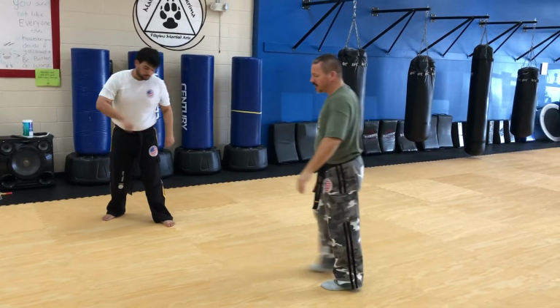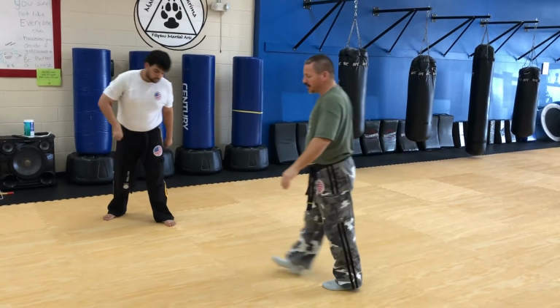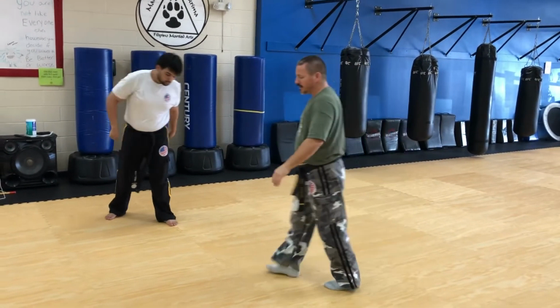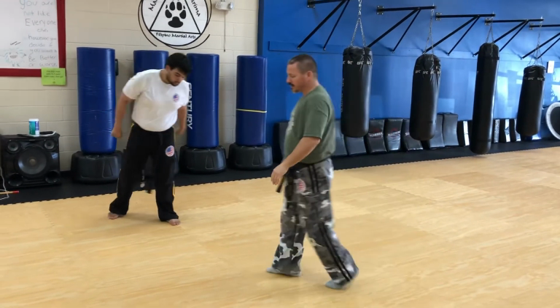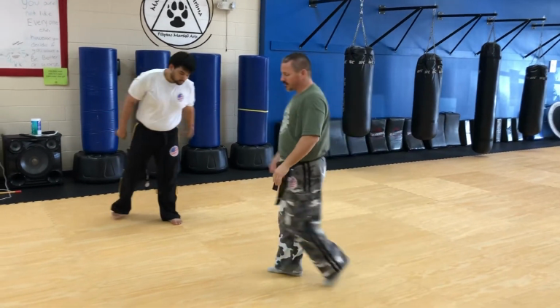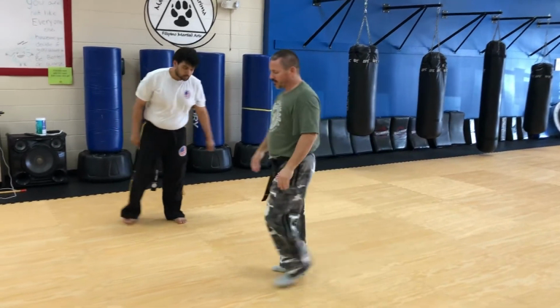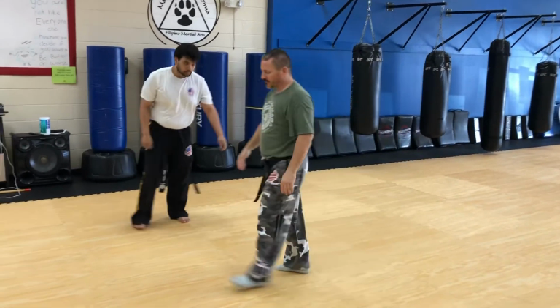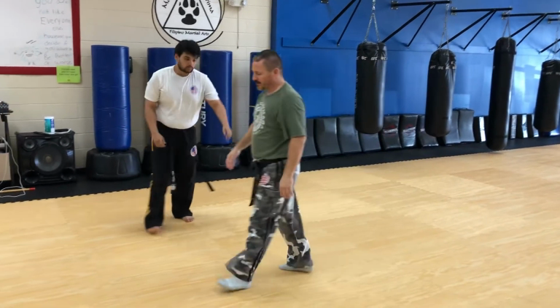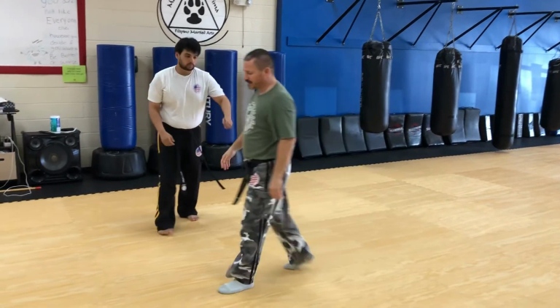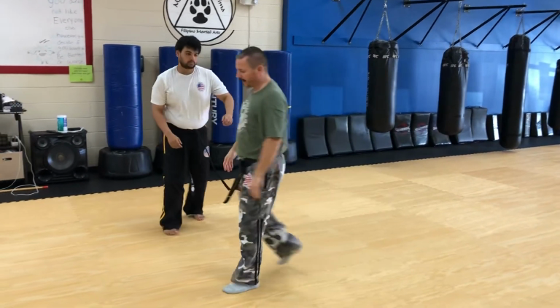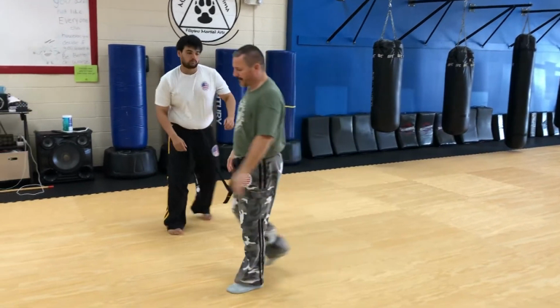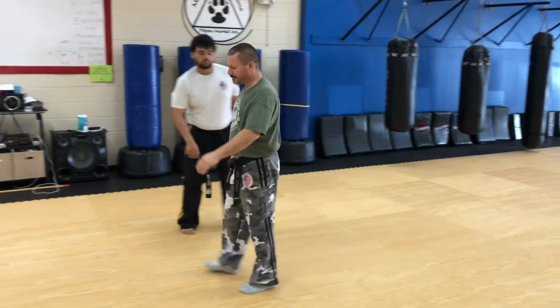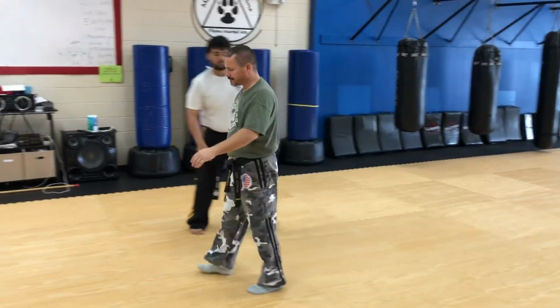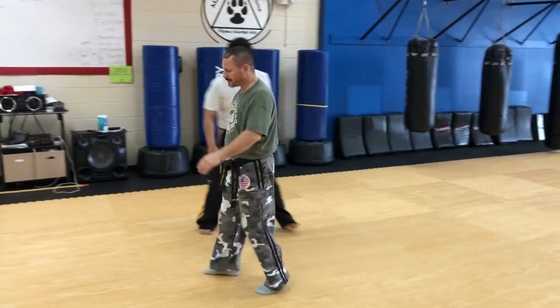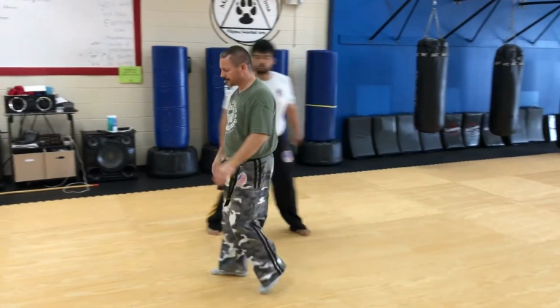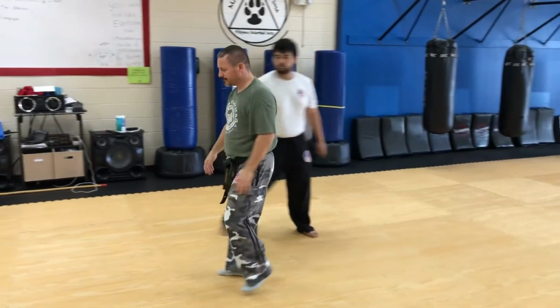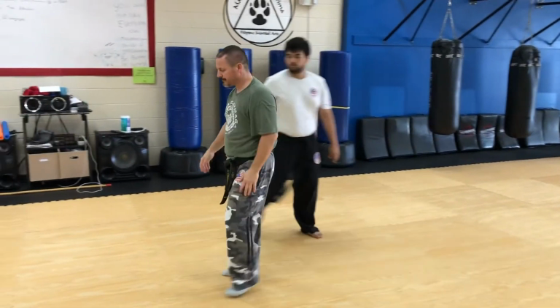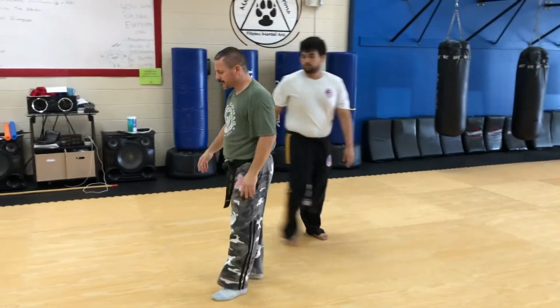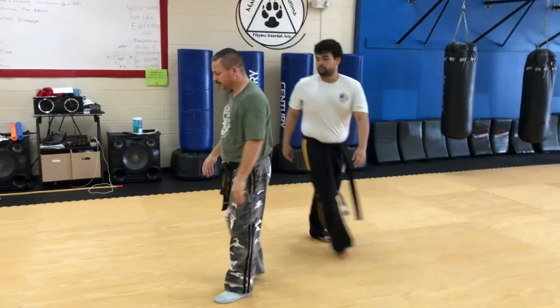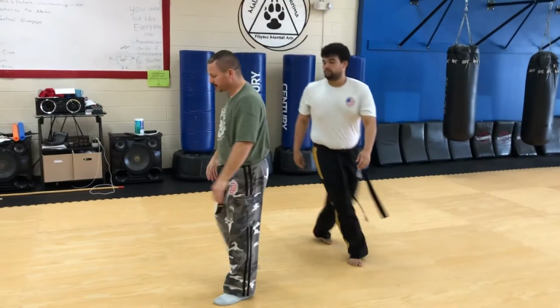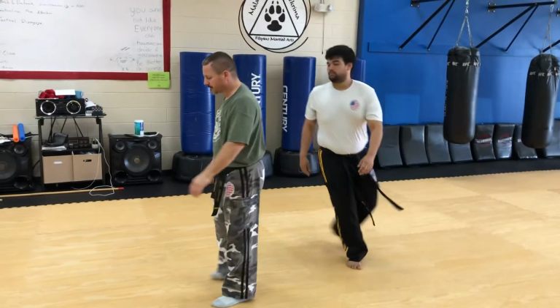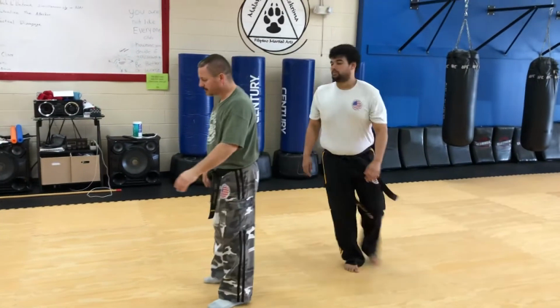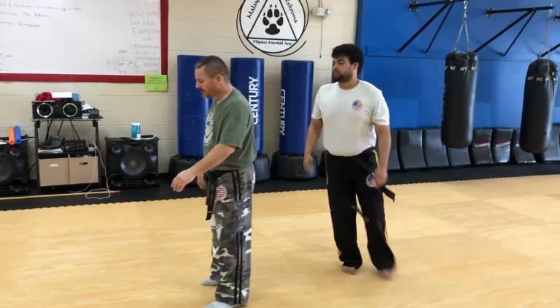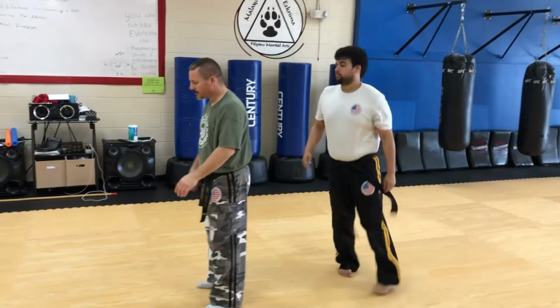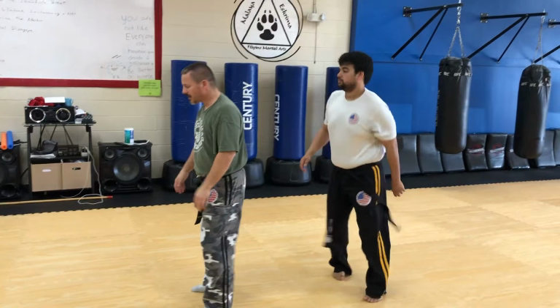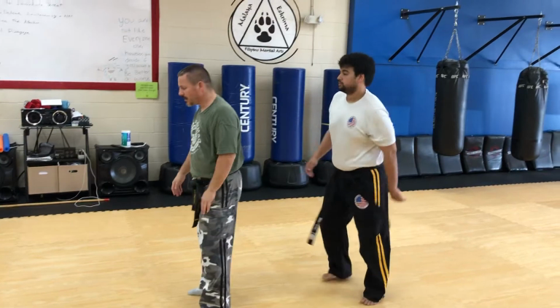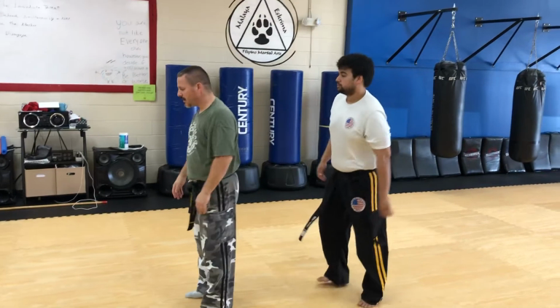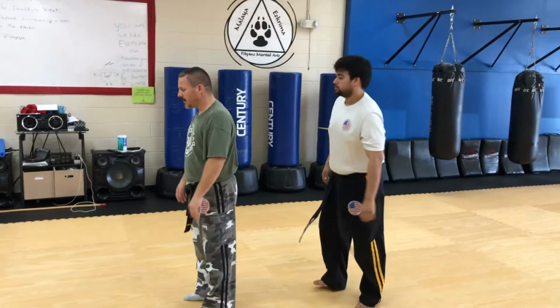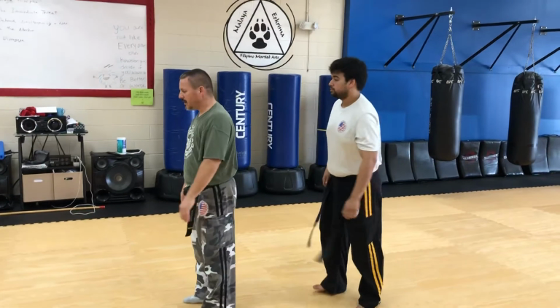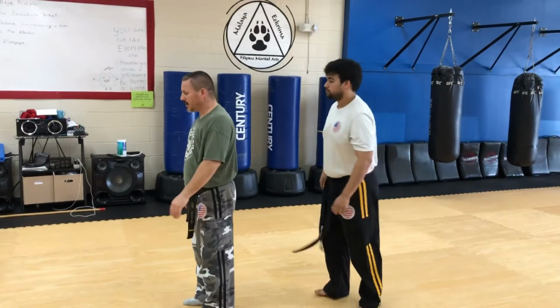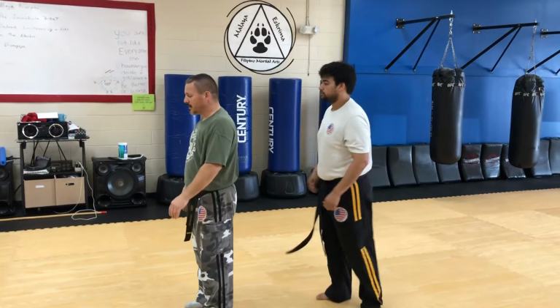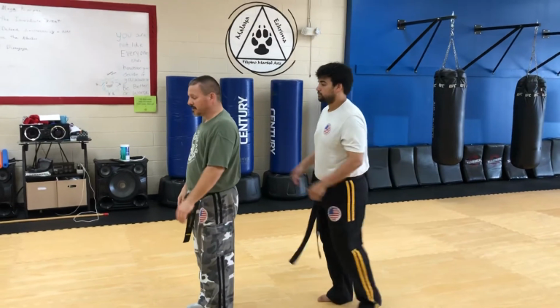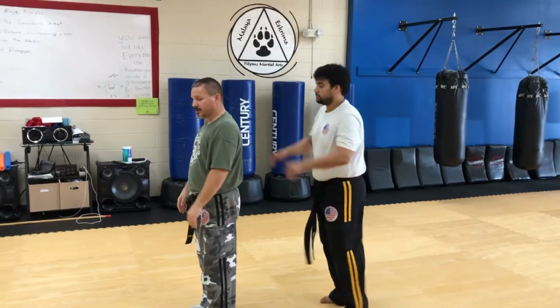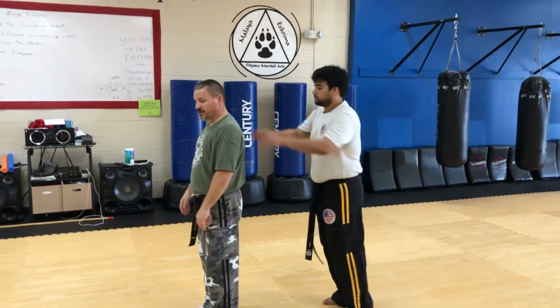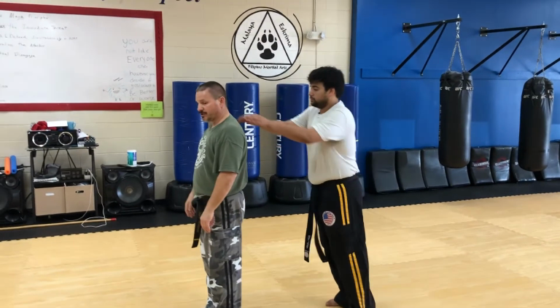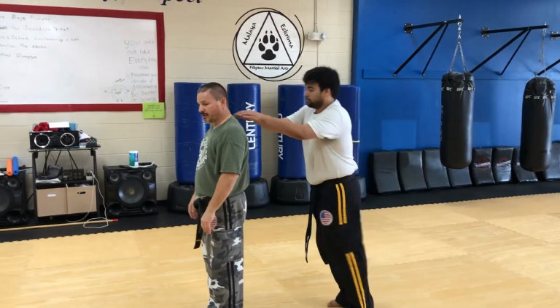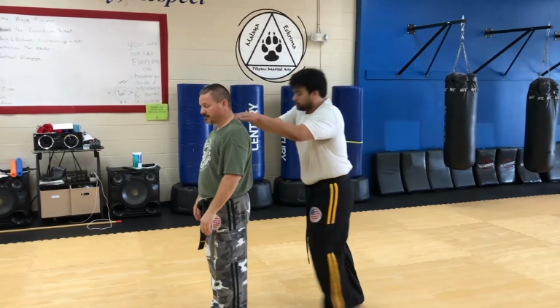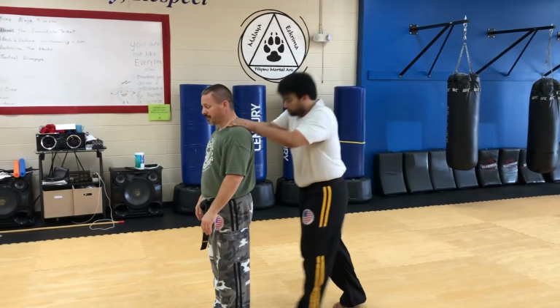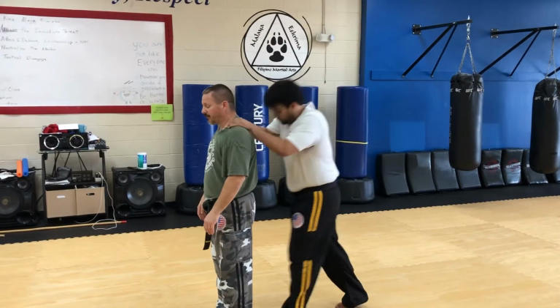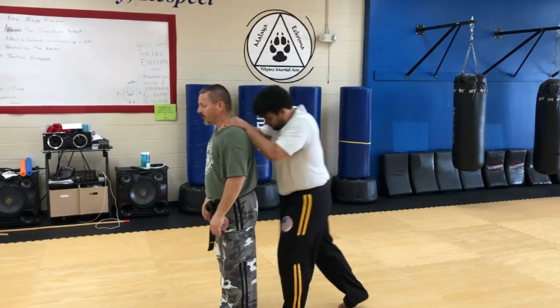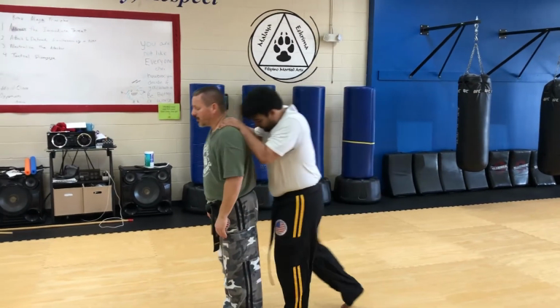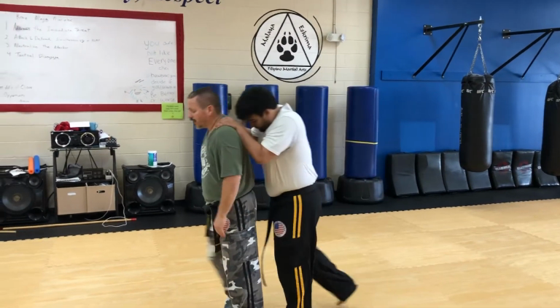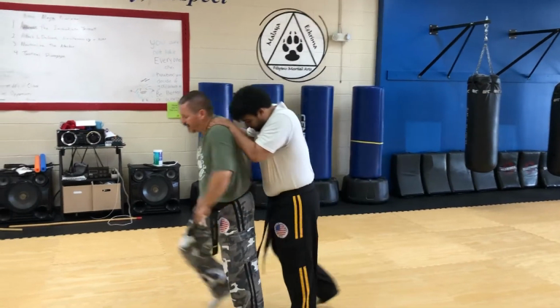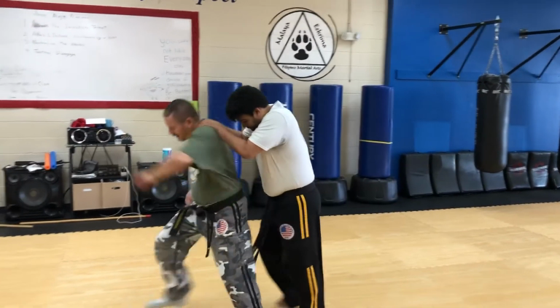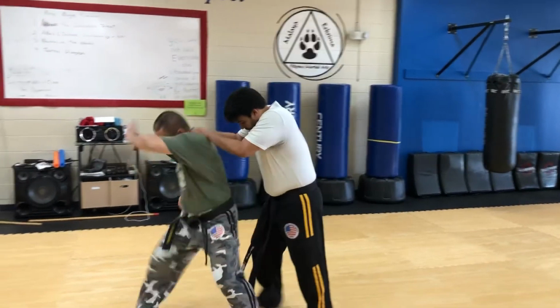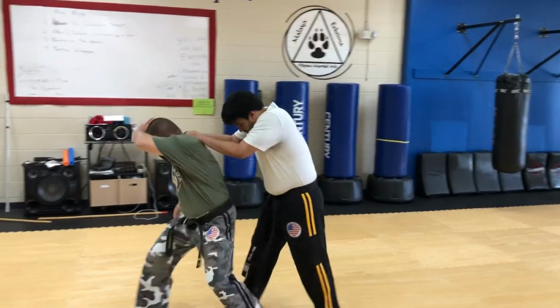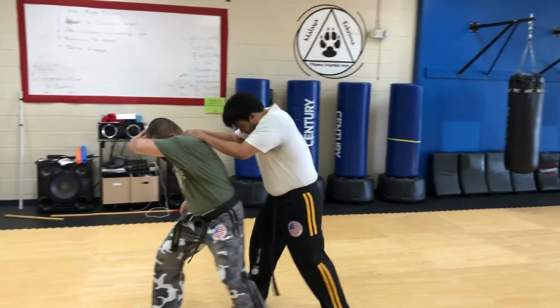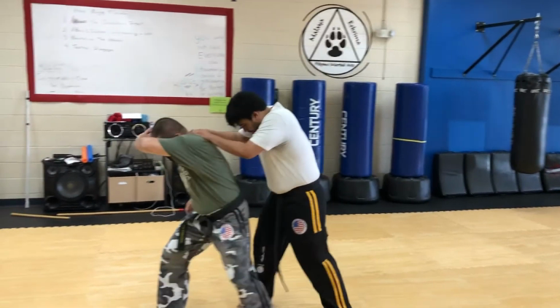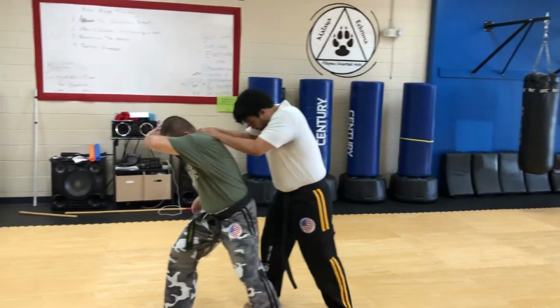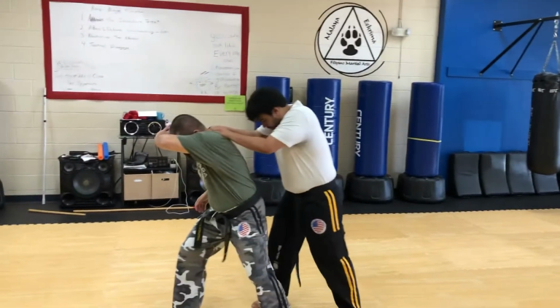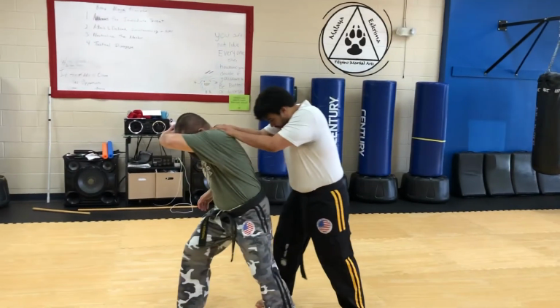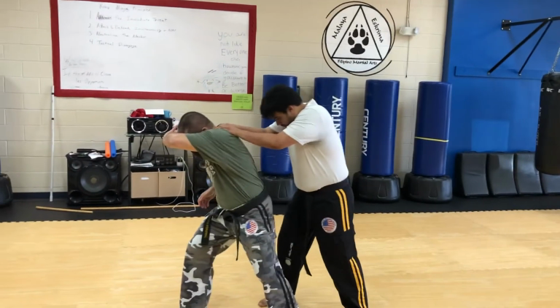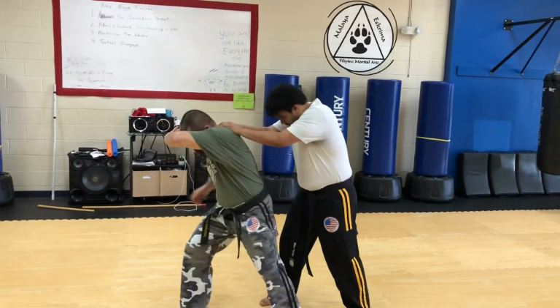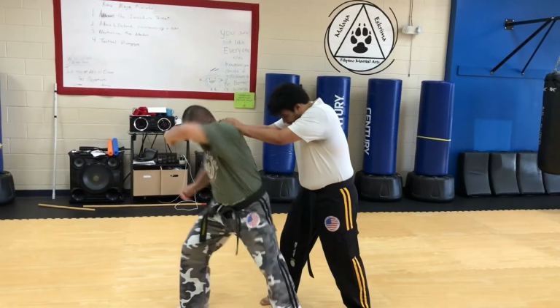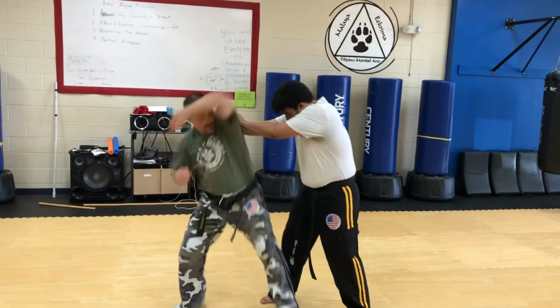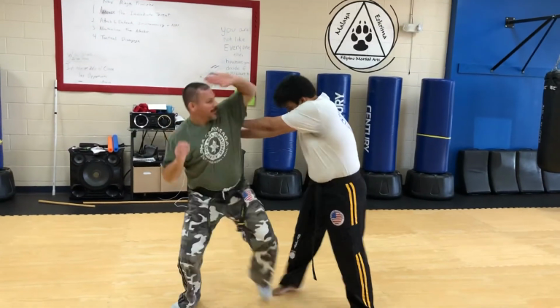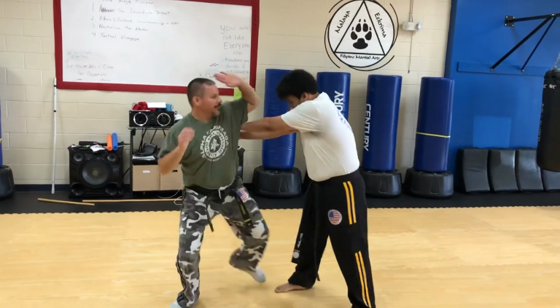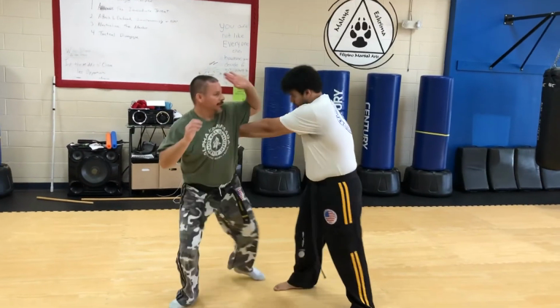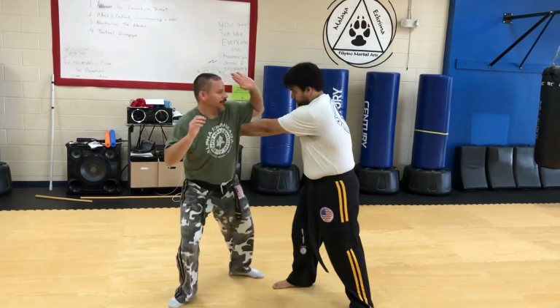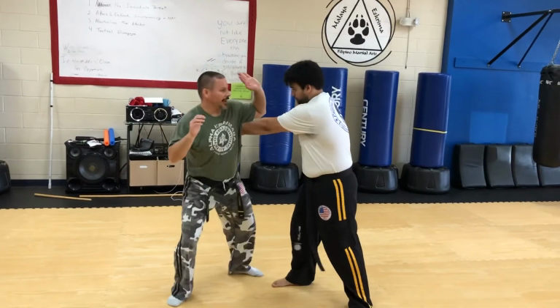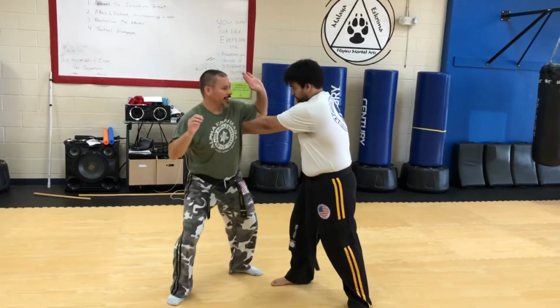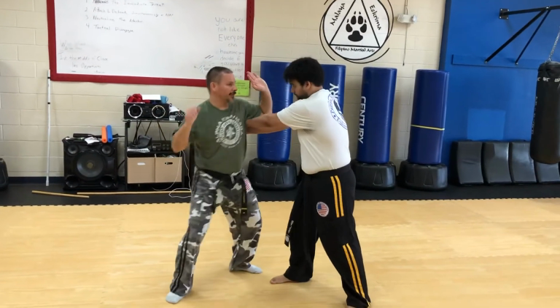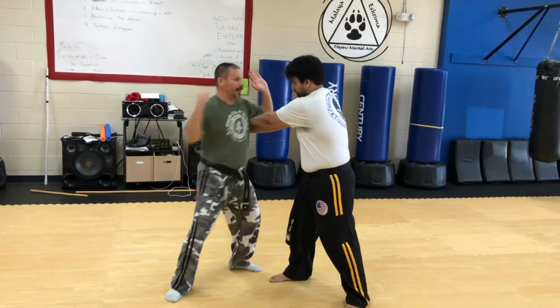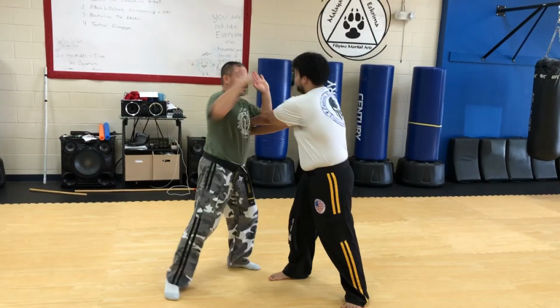Now showing from this side: as he drives me forward — plant — bring it around.